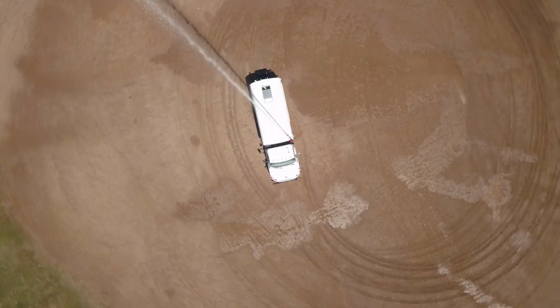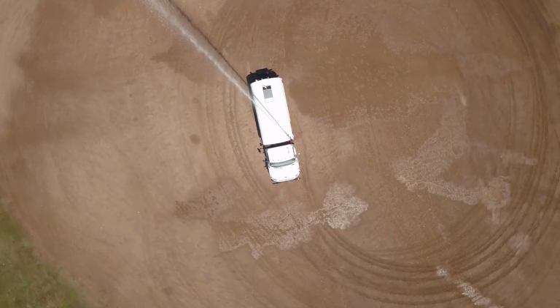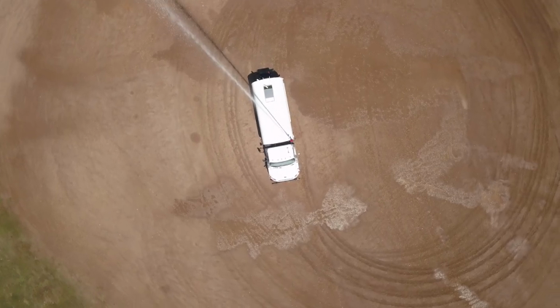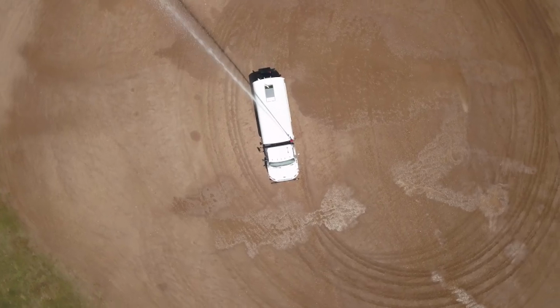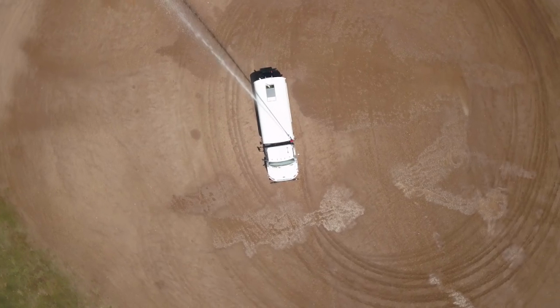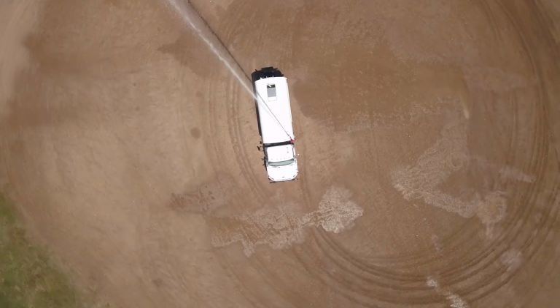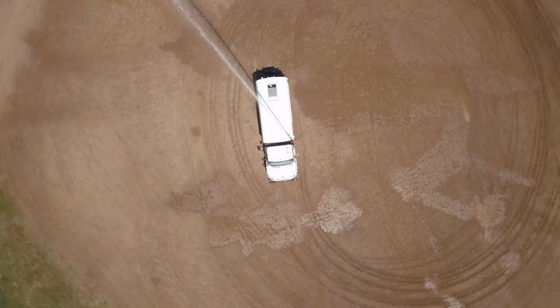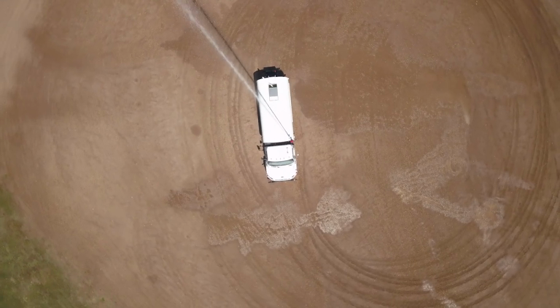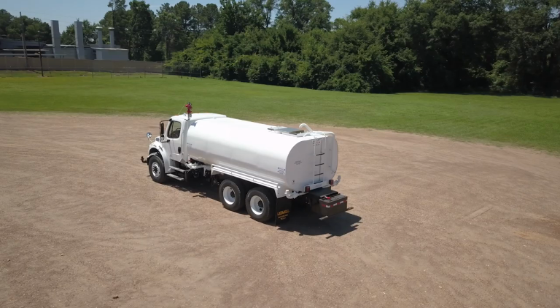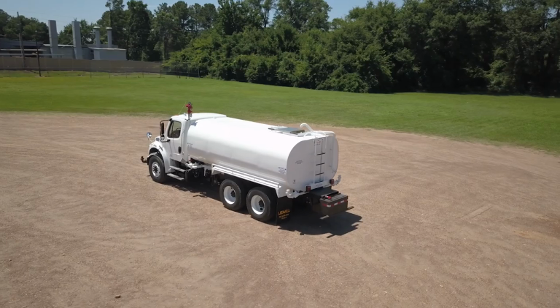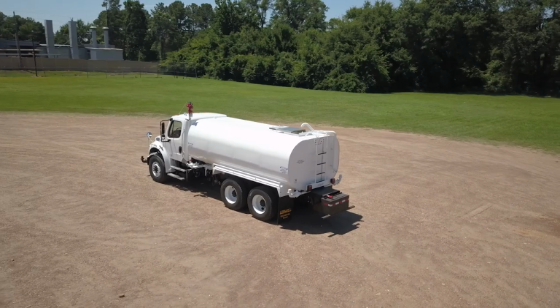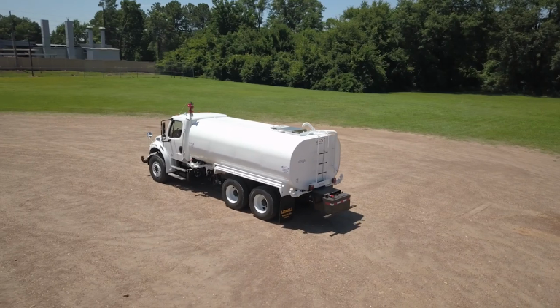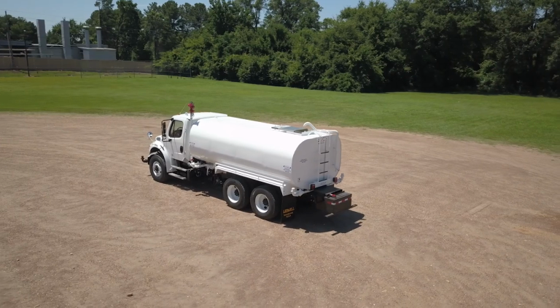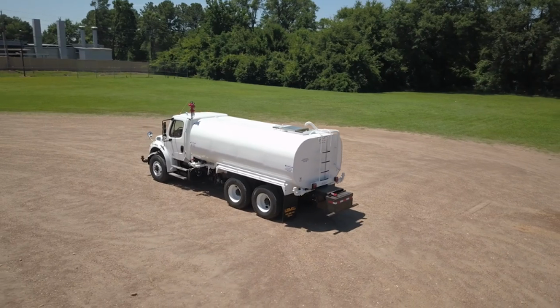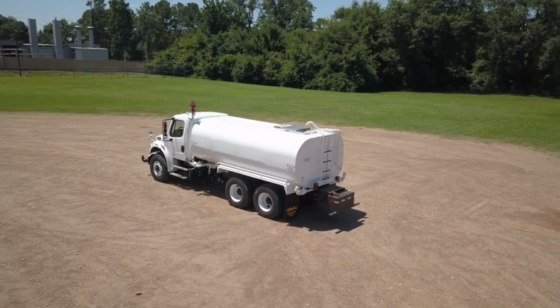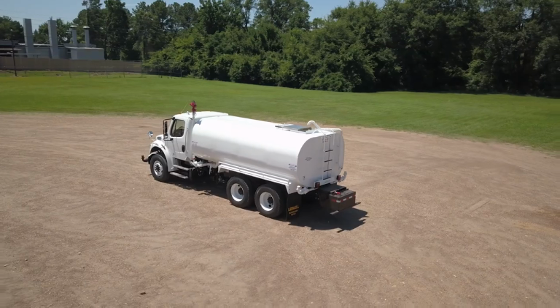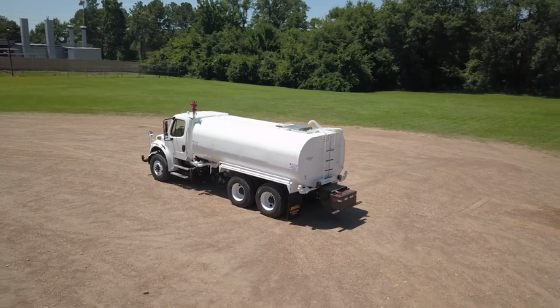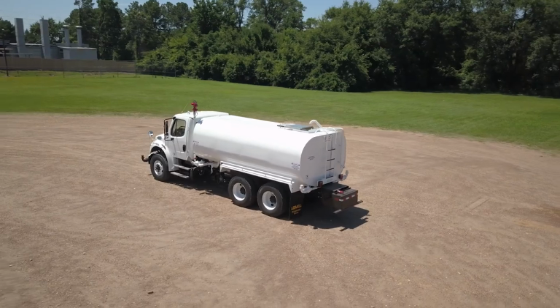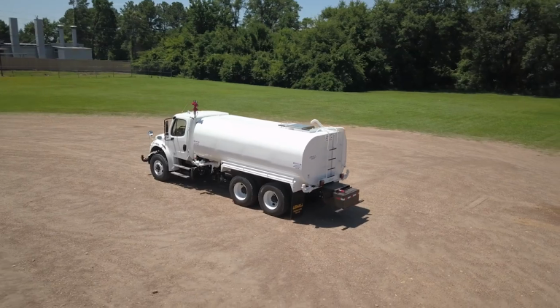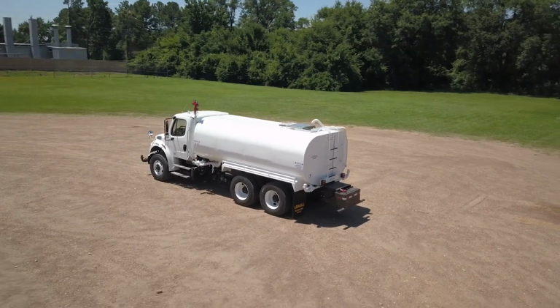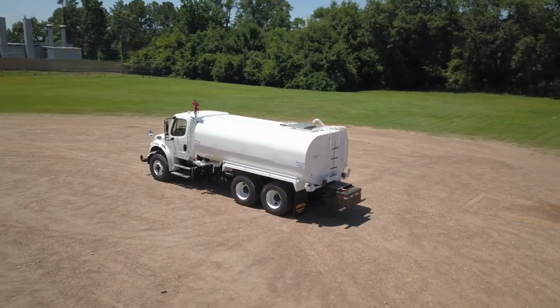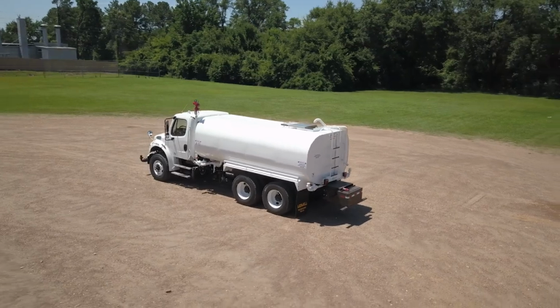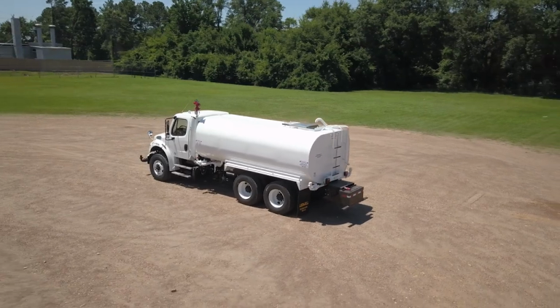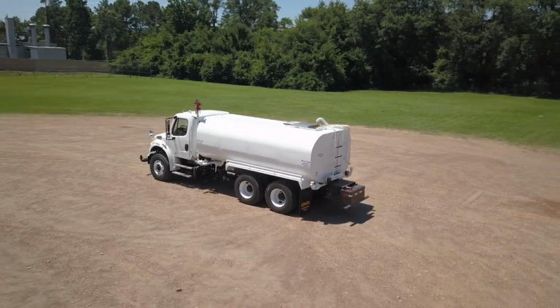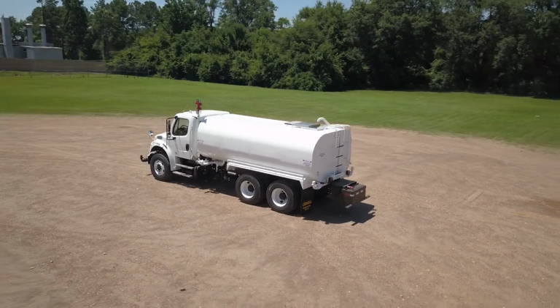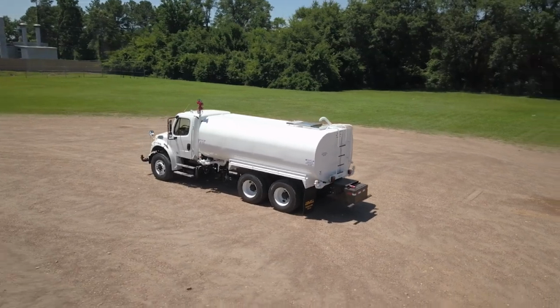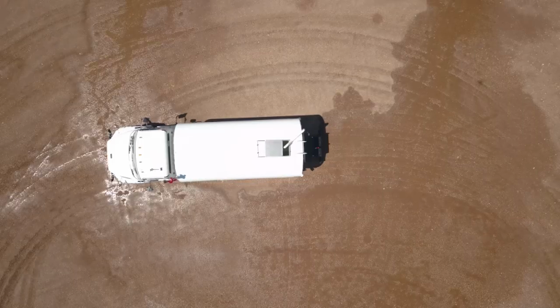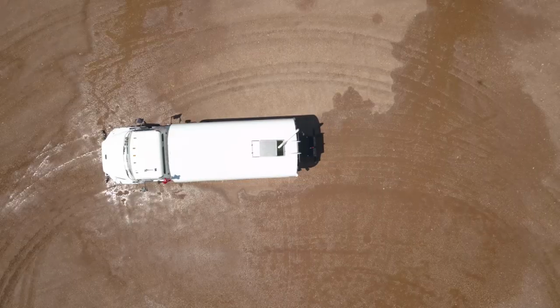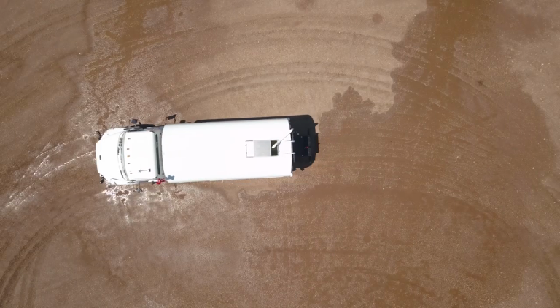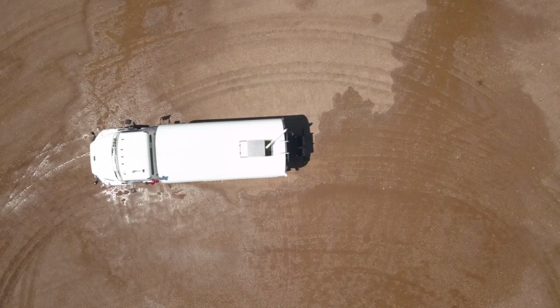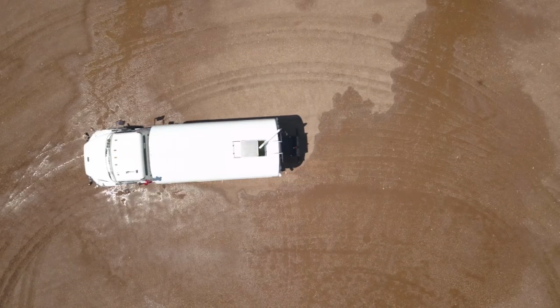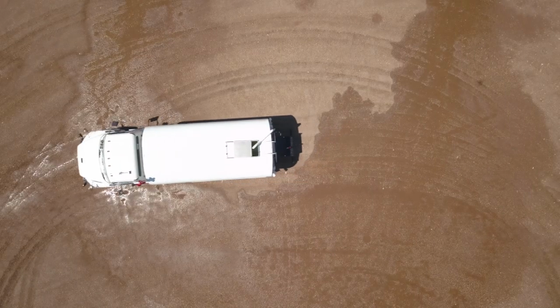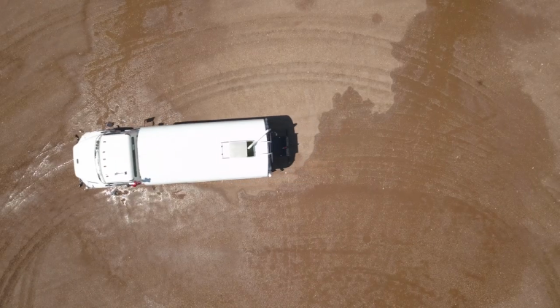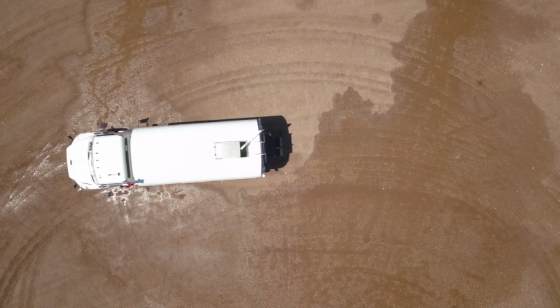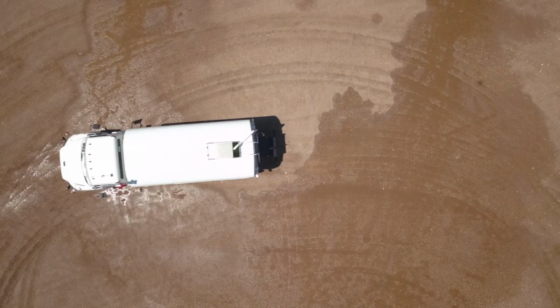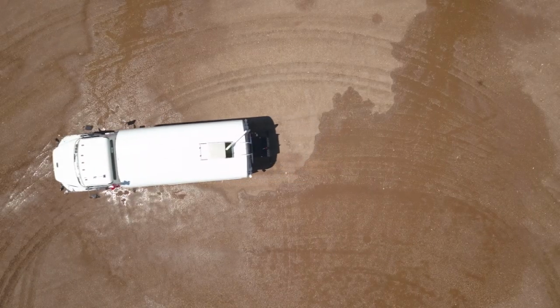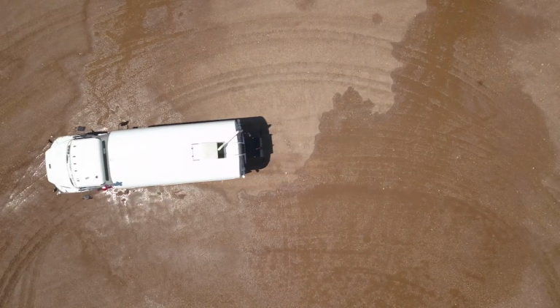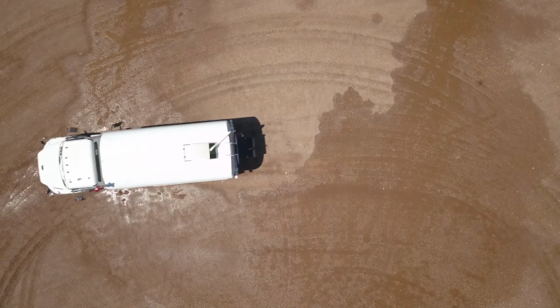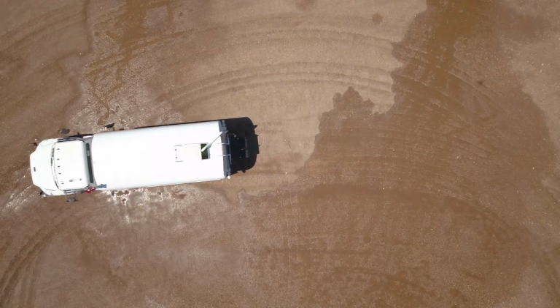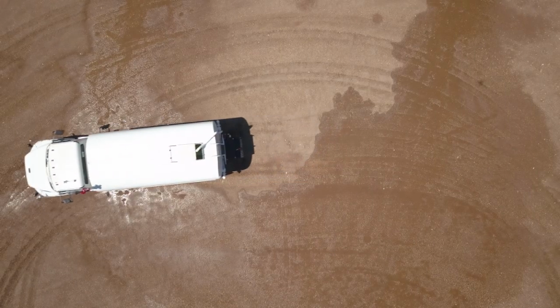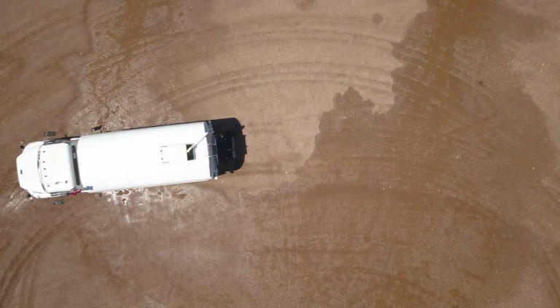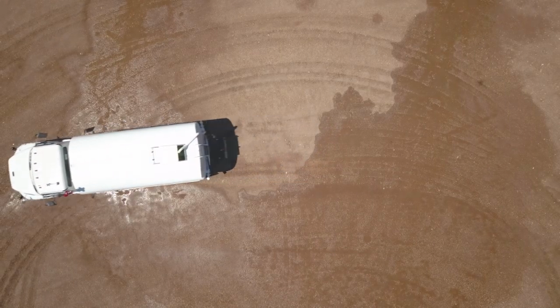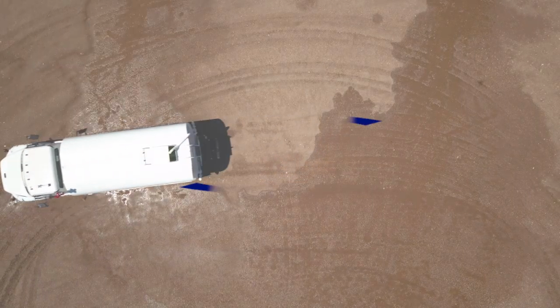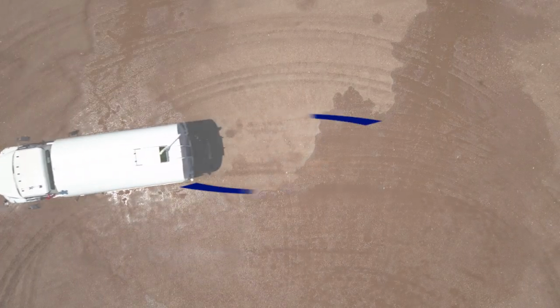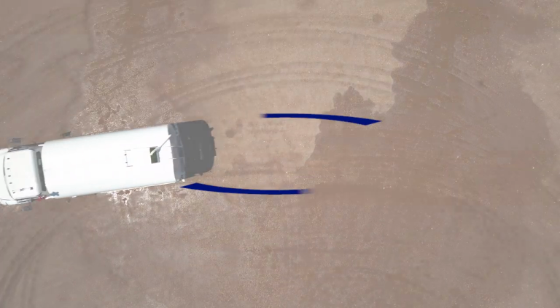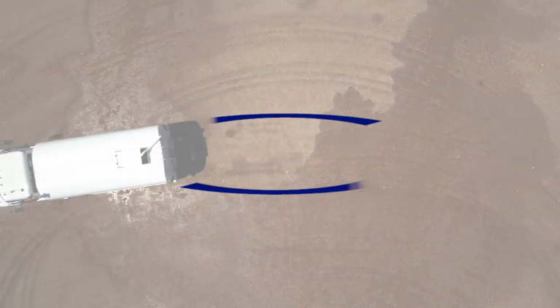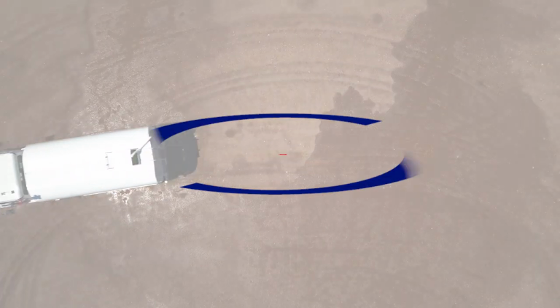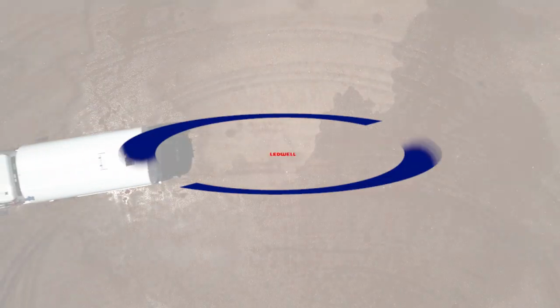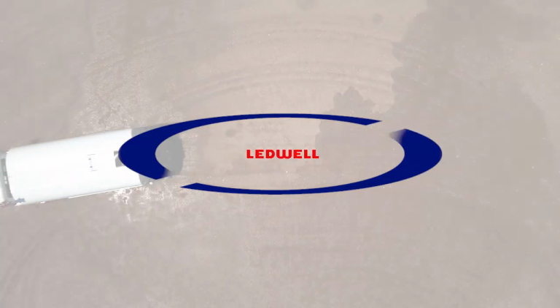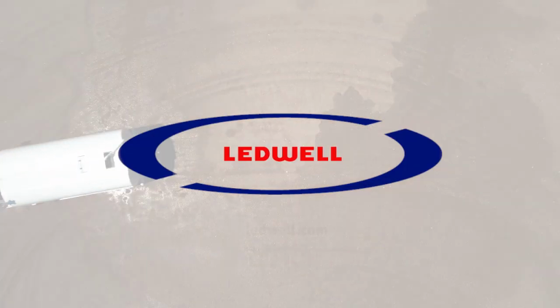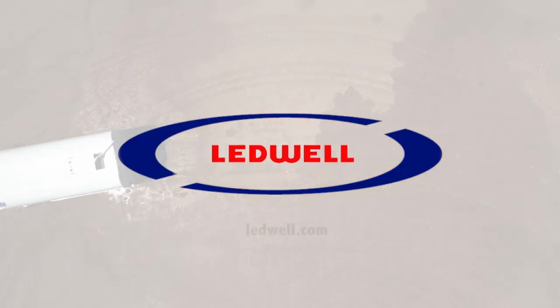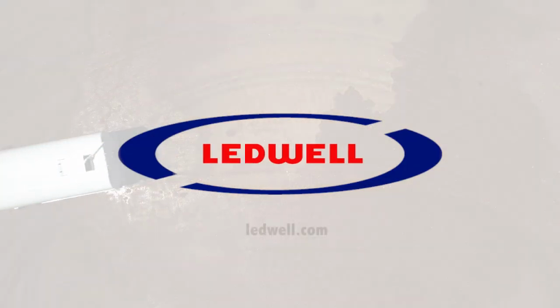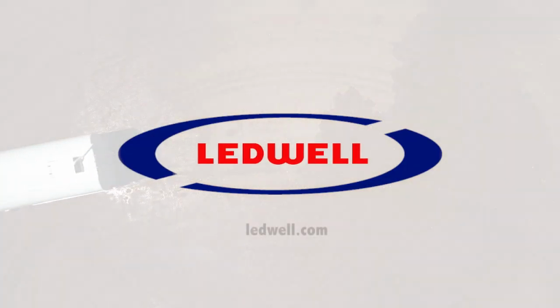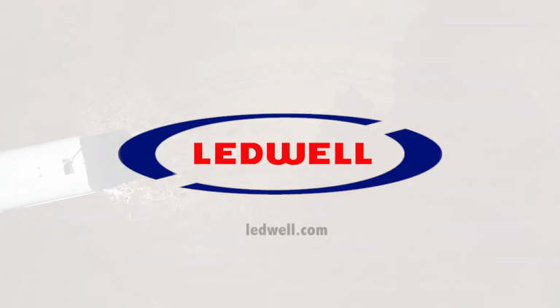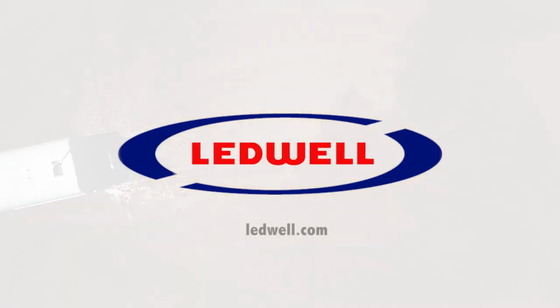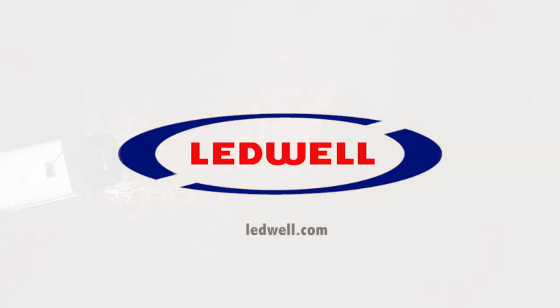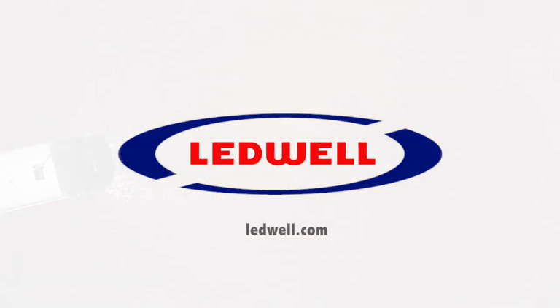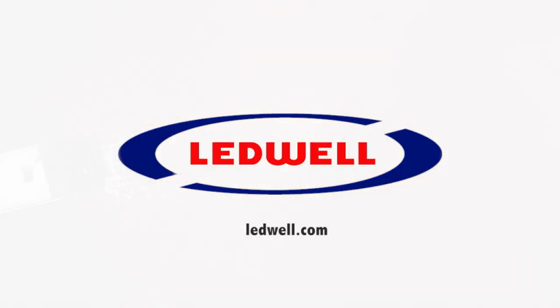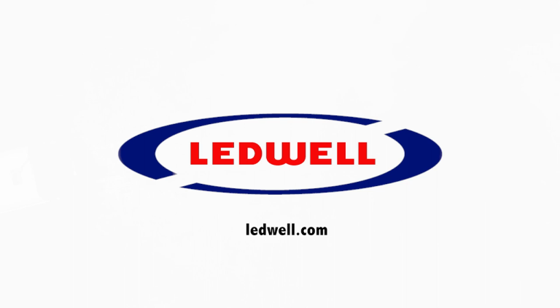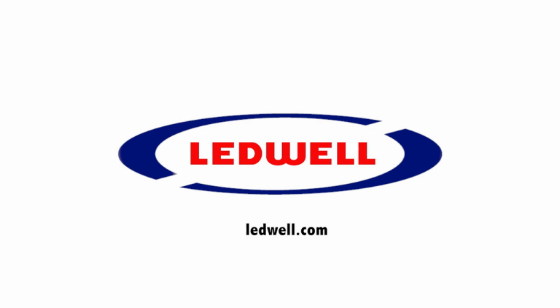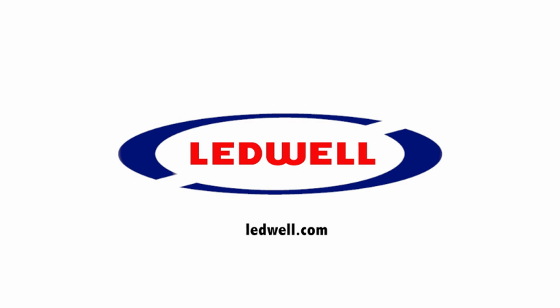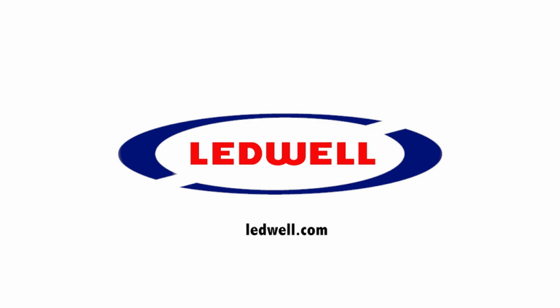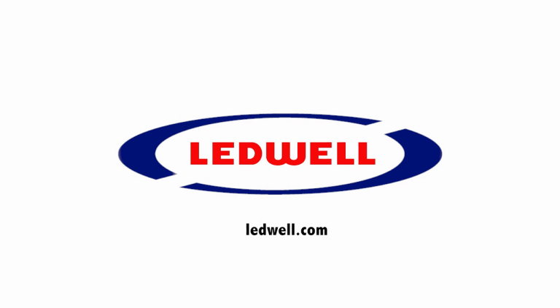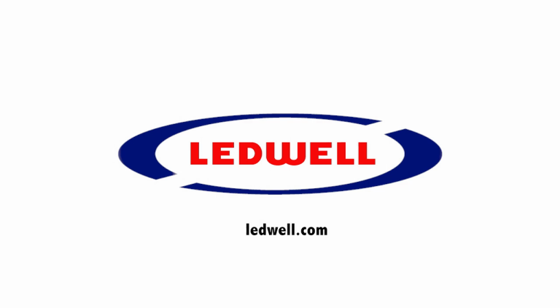For more information, reference the operation manual by scanning the QR code at the front of the body, or visit leadwell.com.